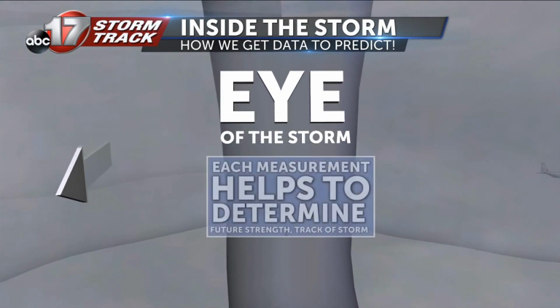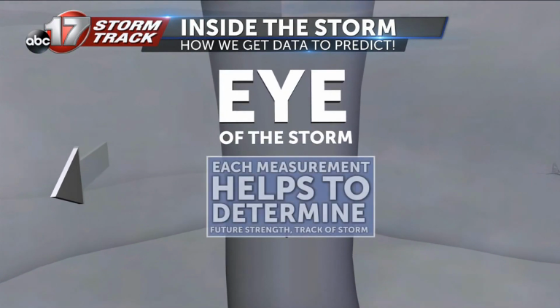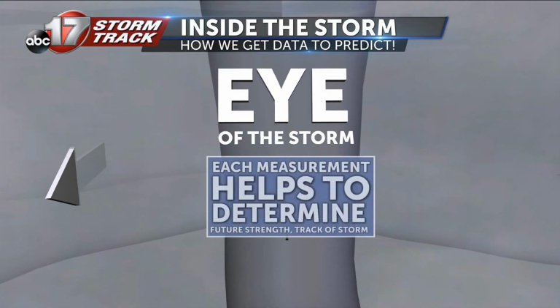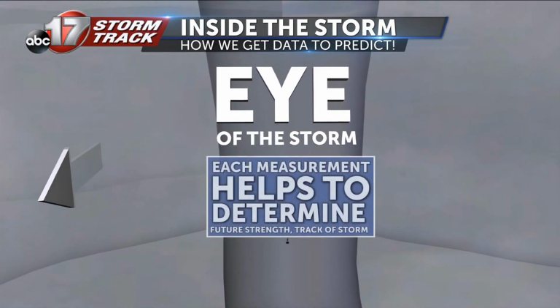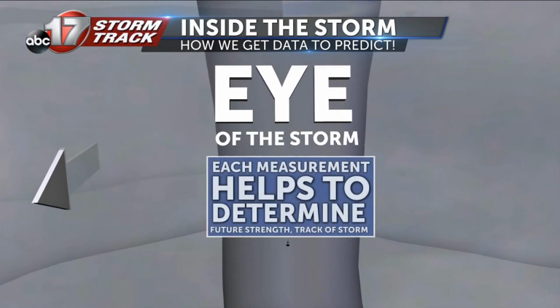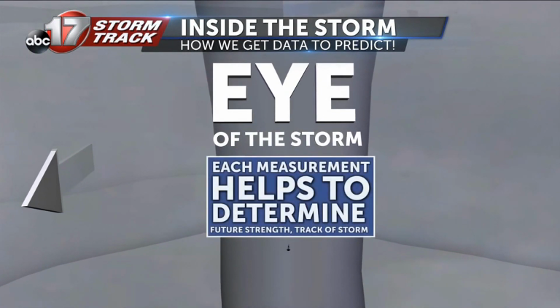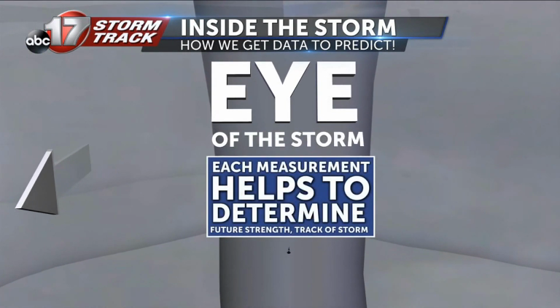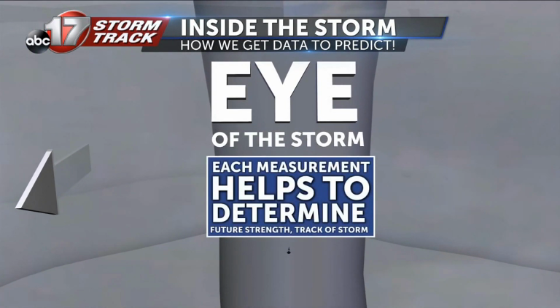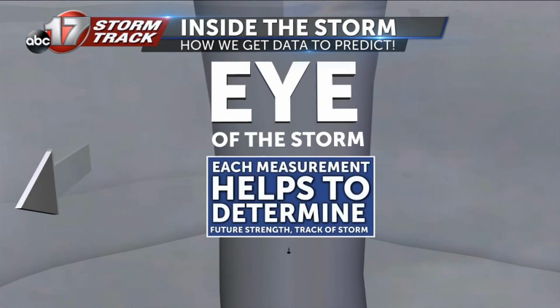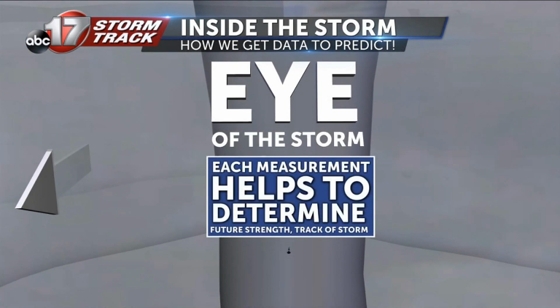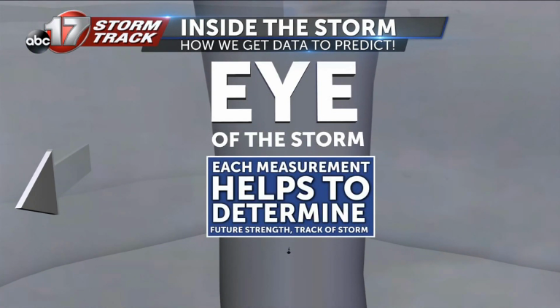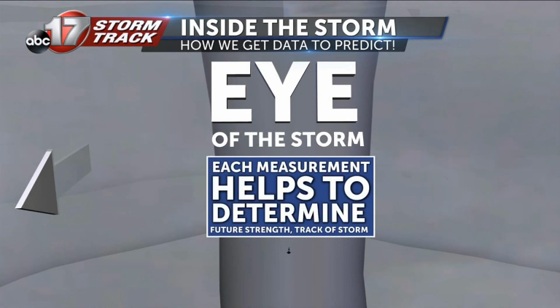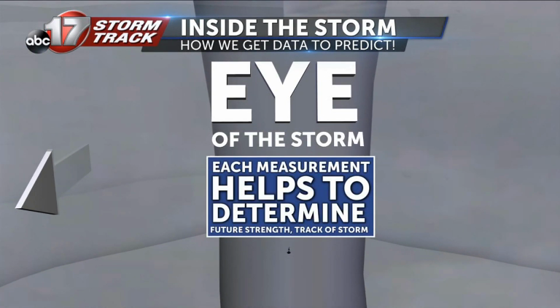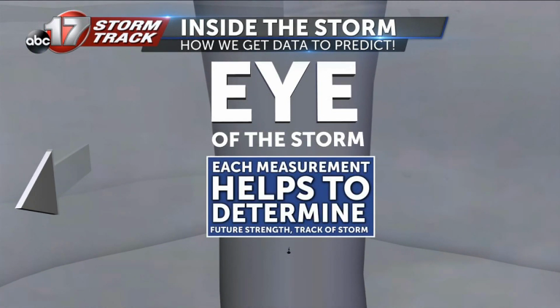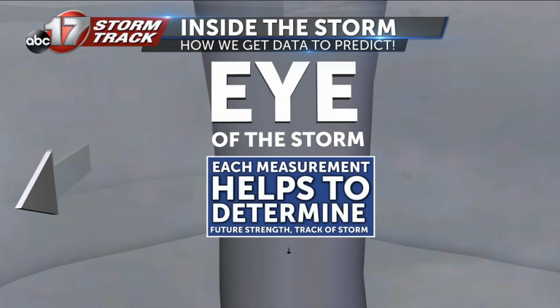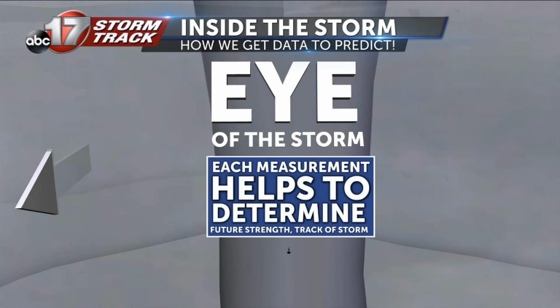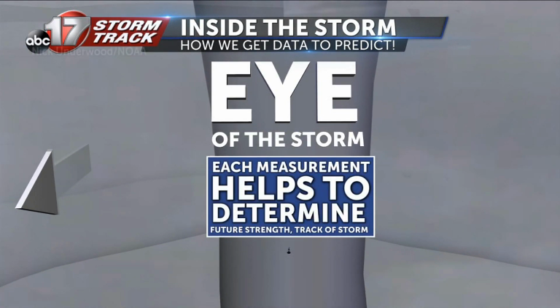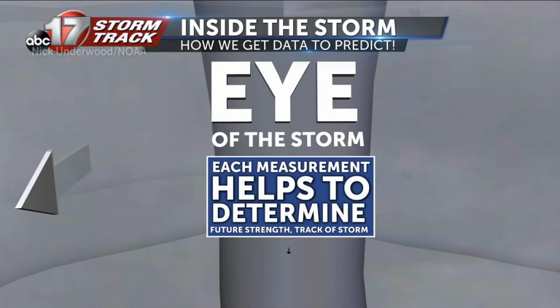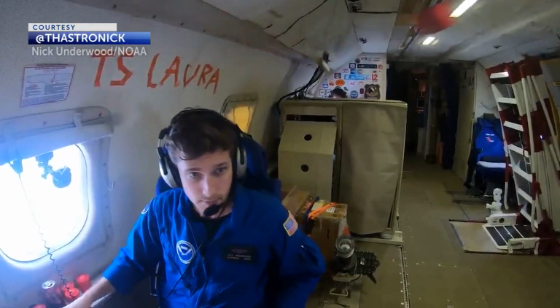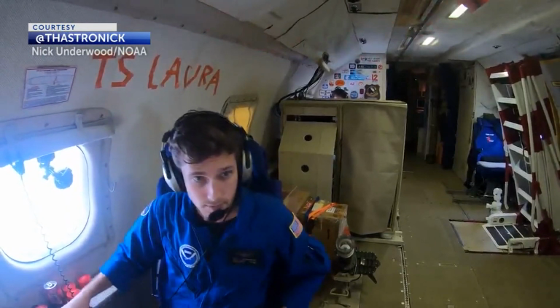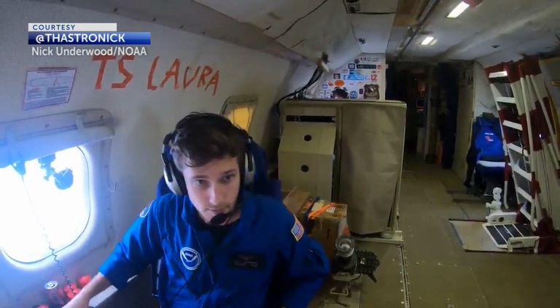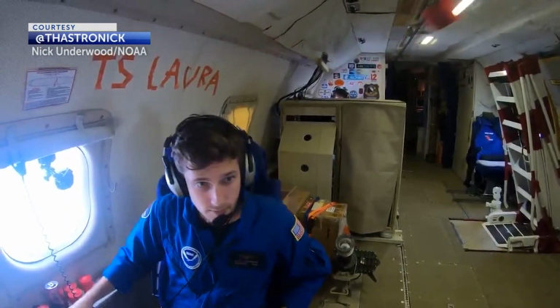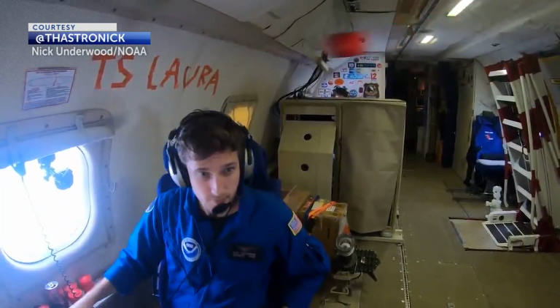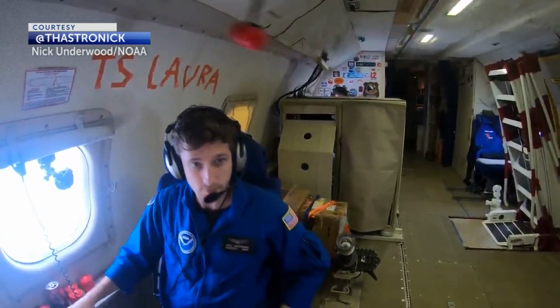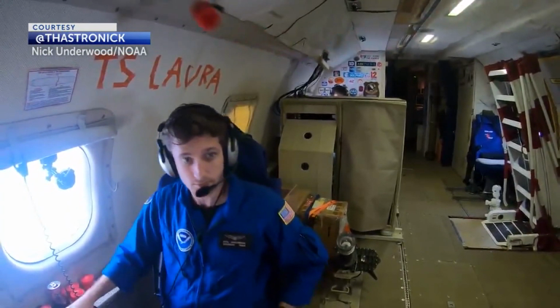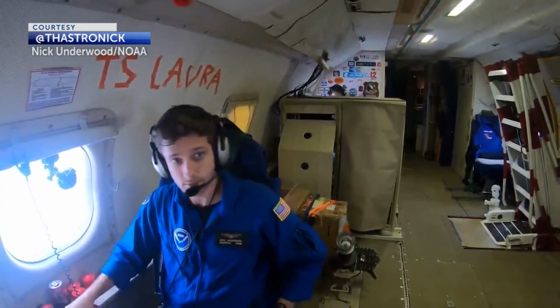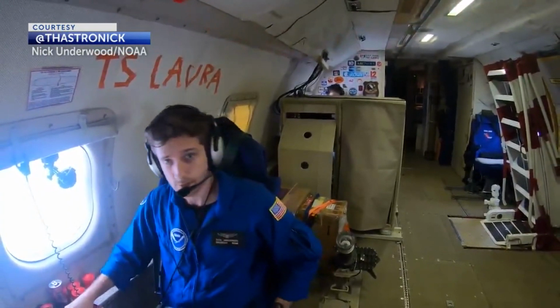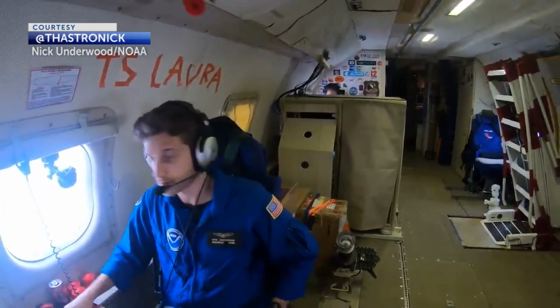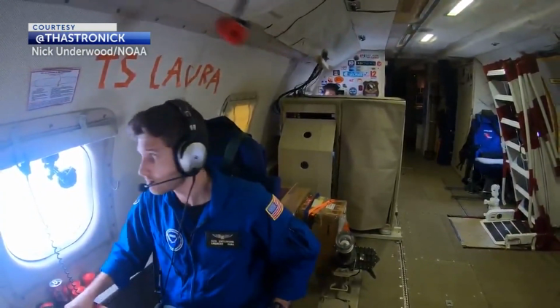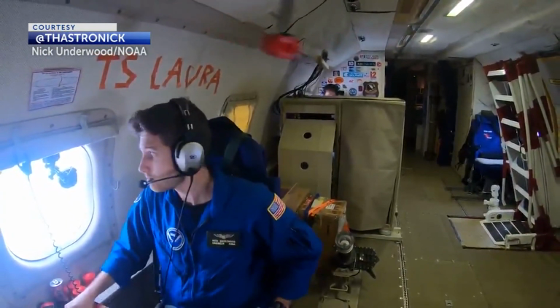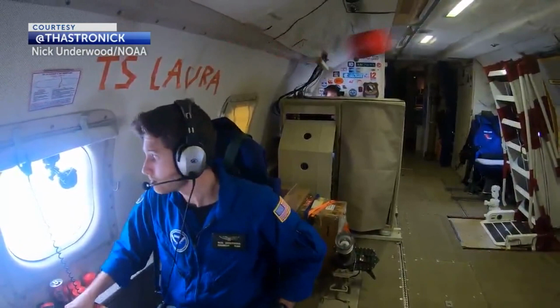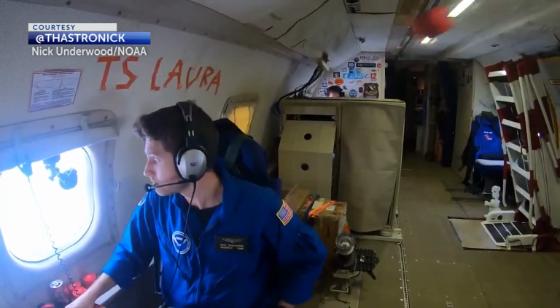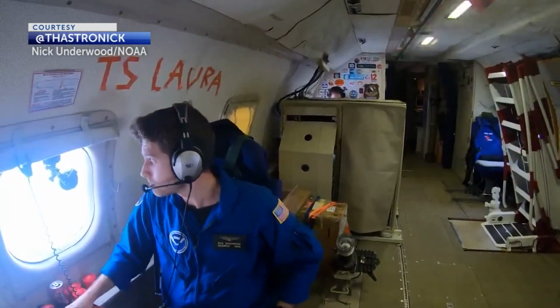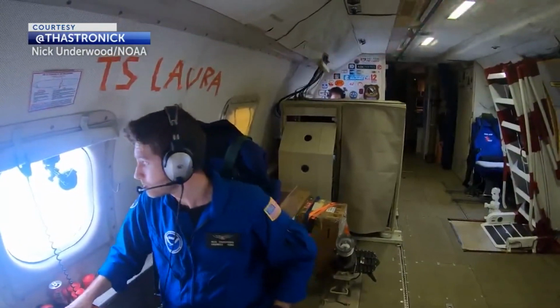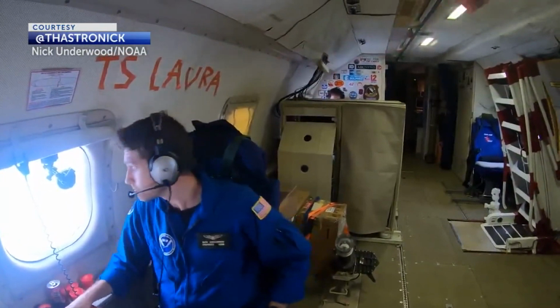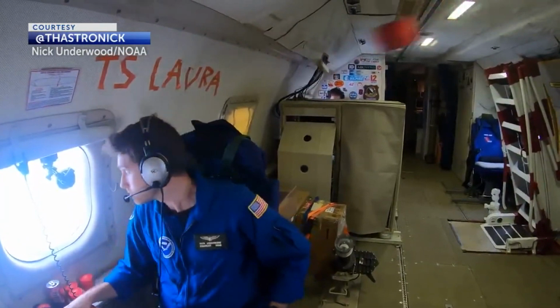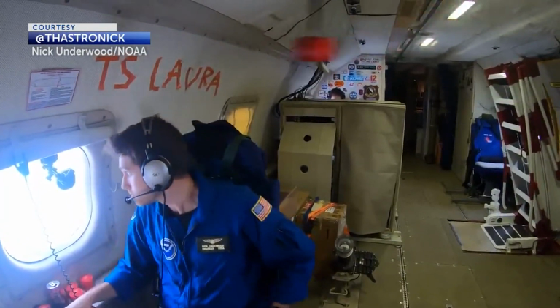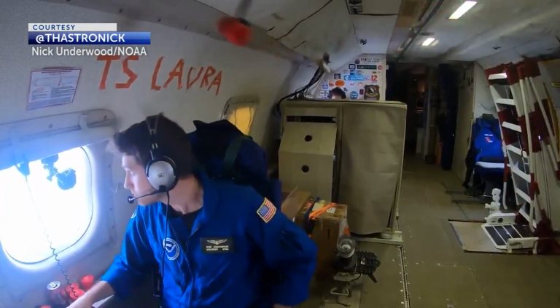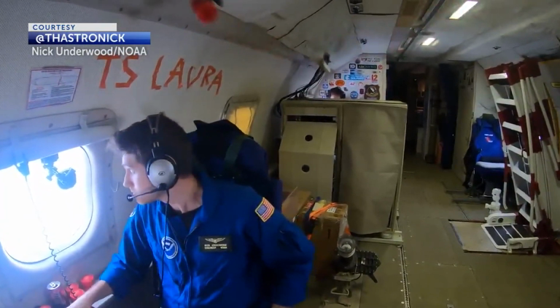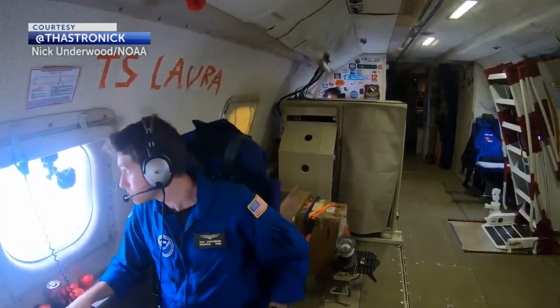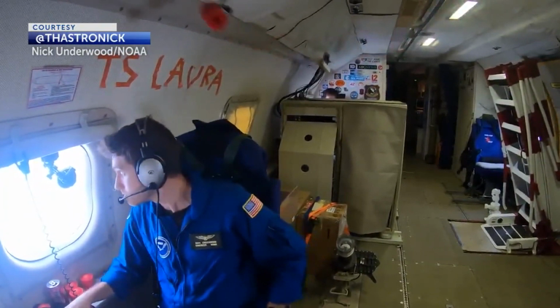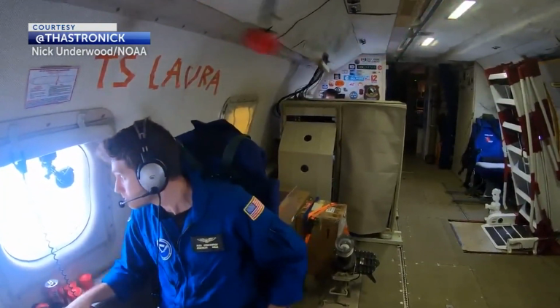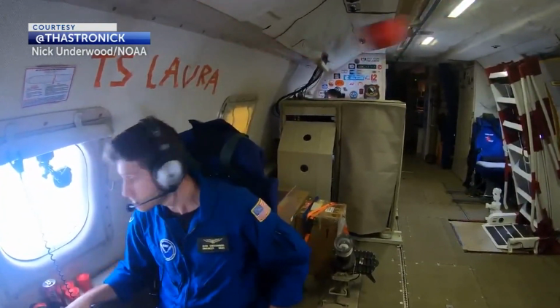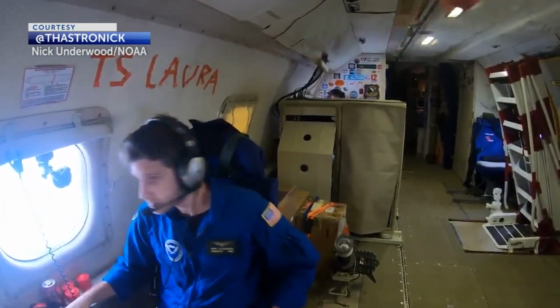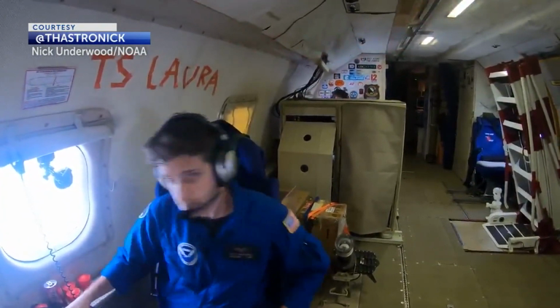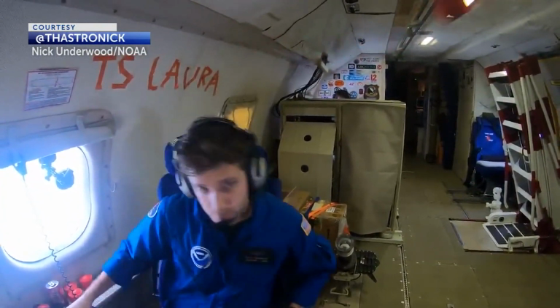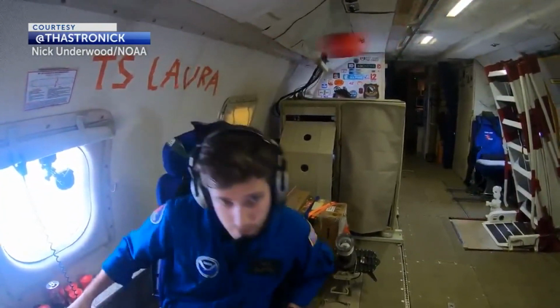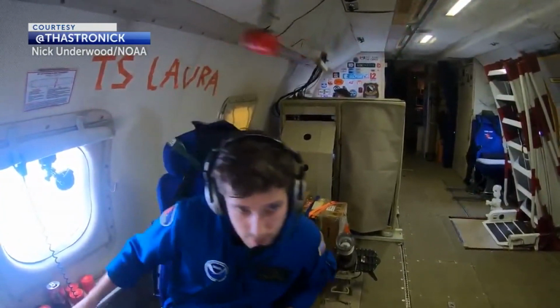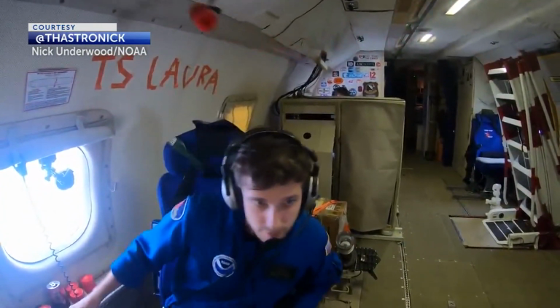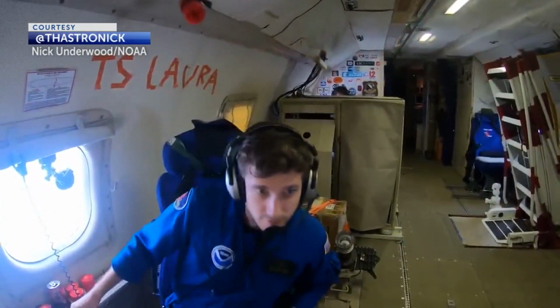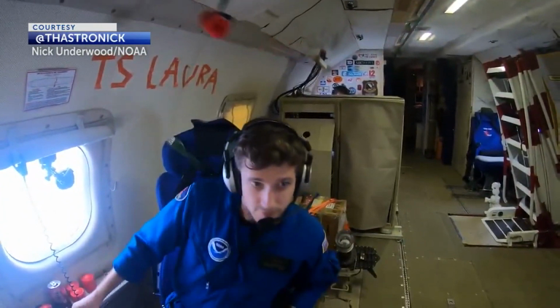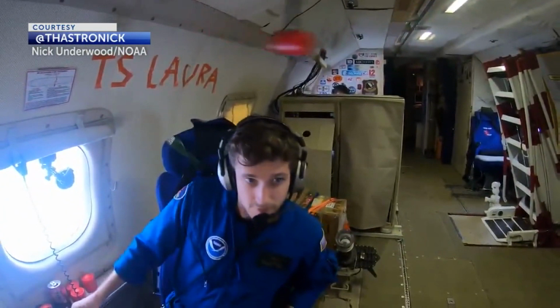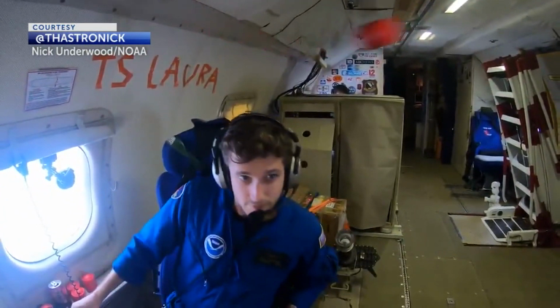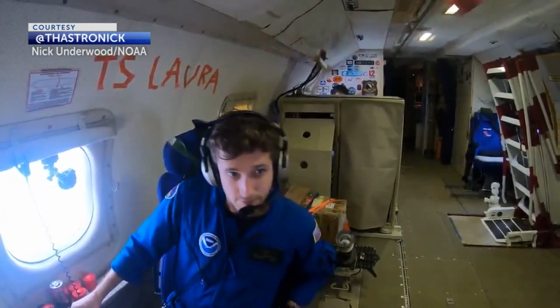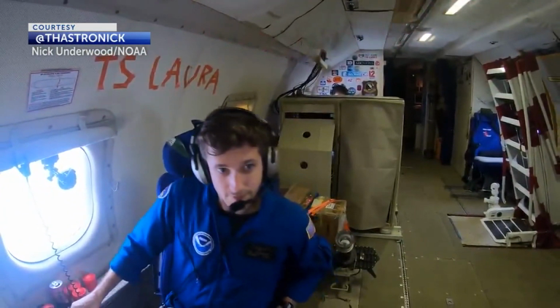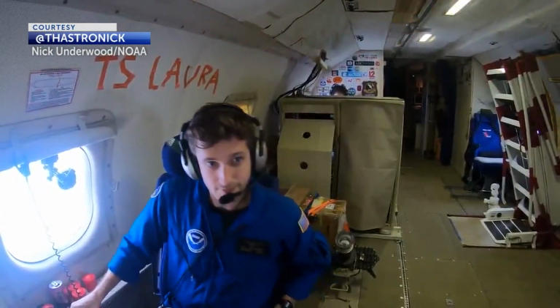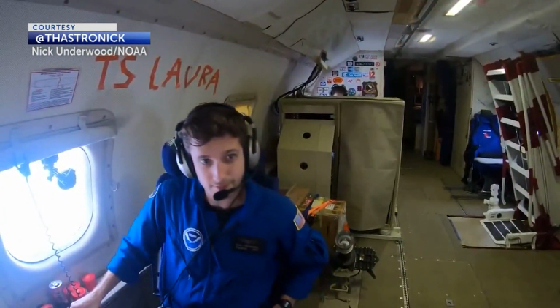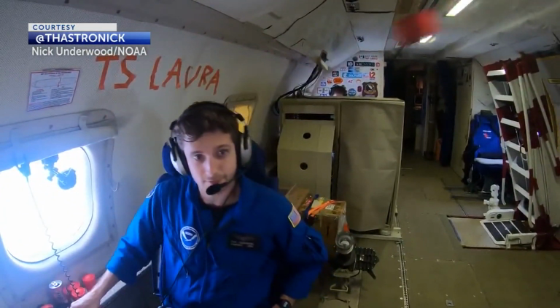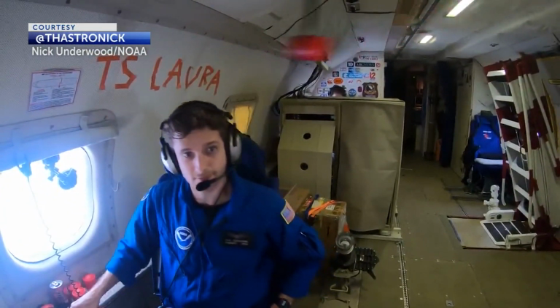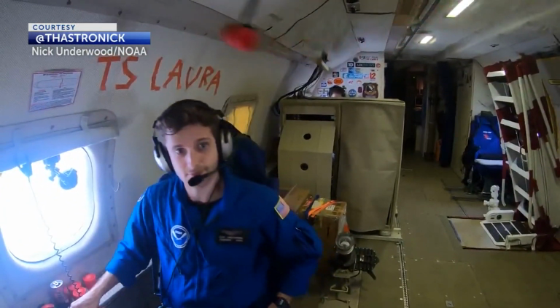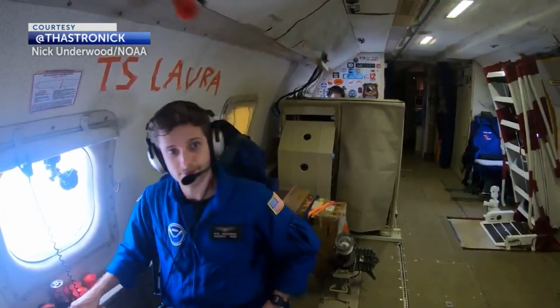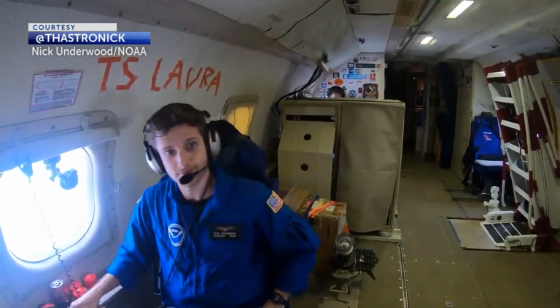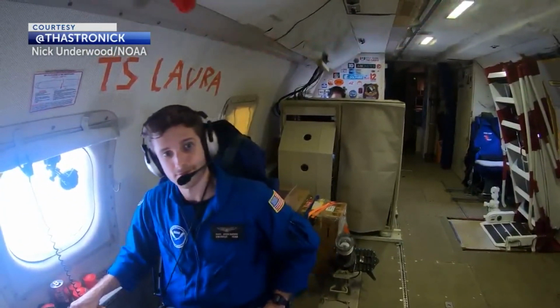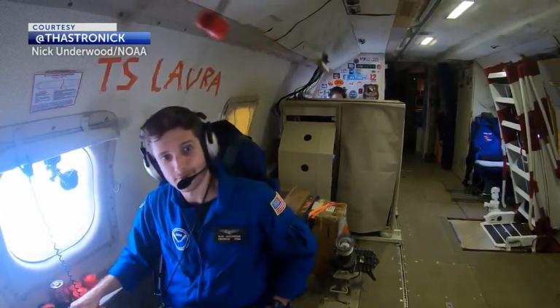The work hurricane hunters do is invaluable, and without them, our ability to track and warn those in the path would be far less effective.